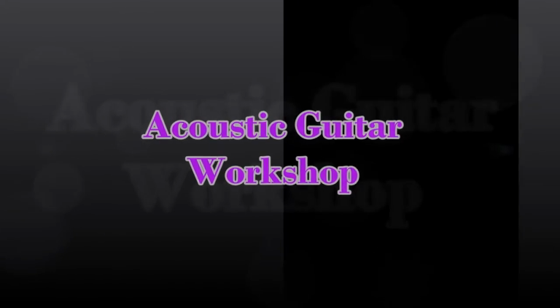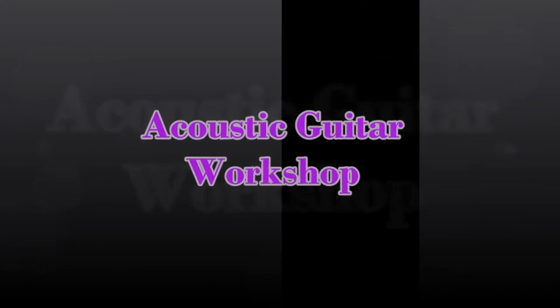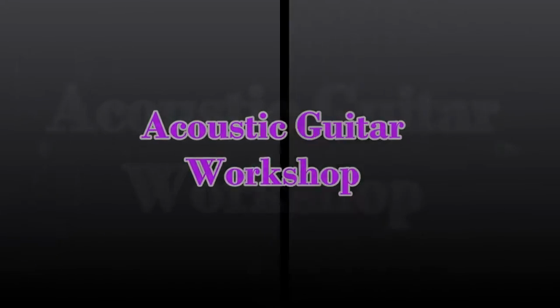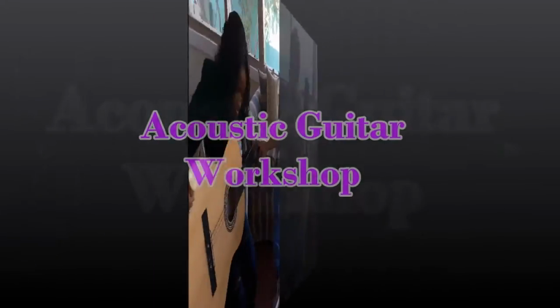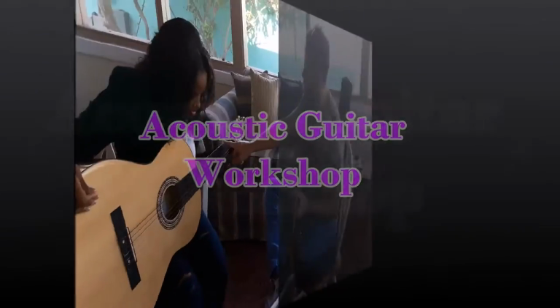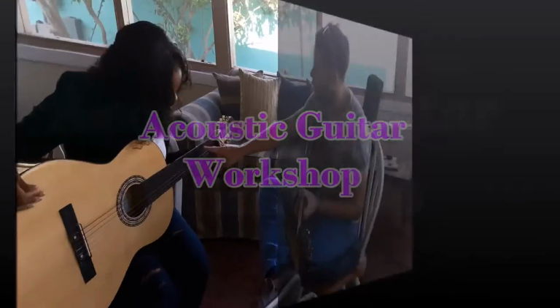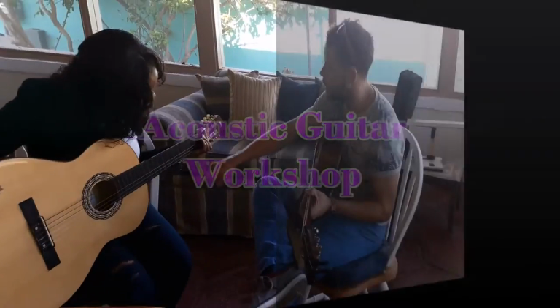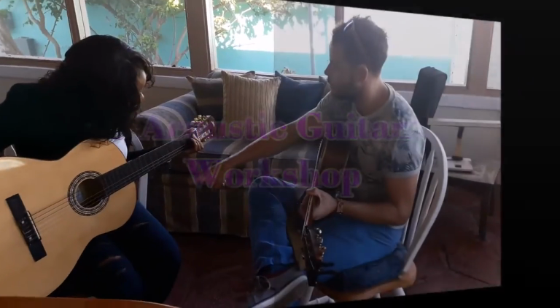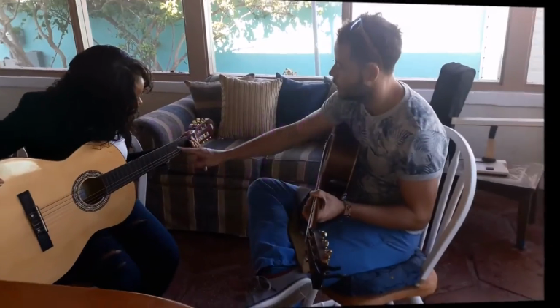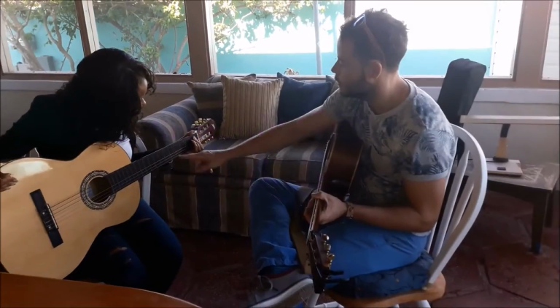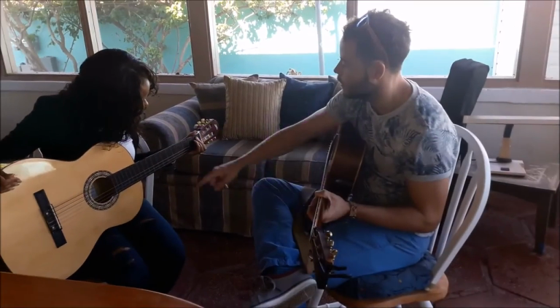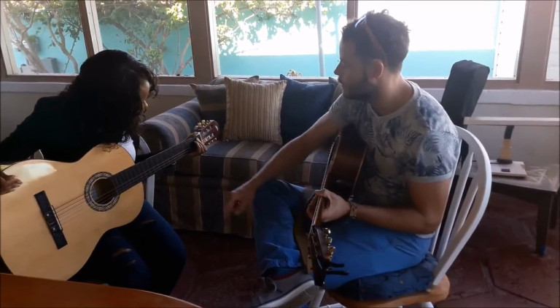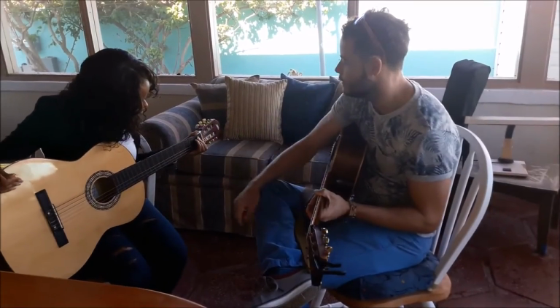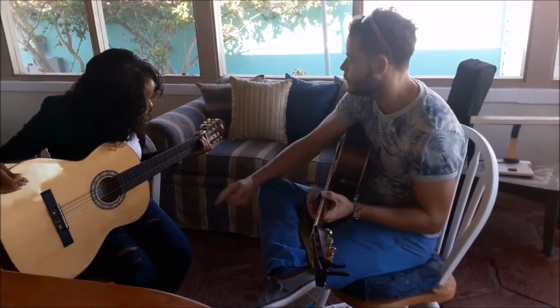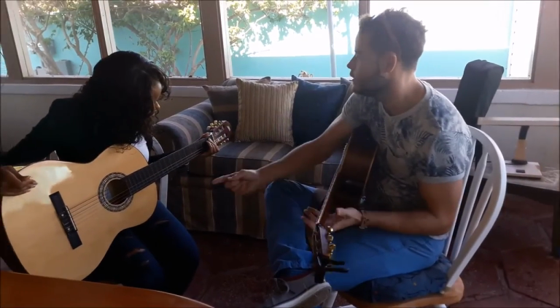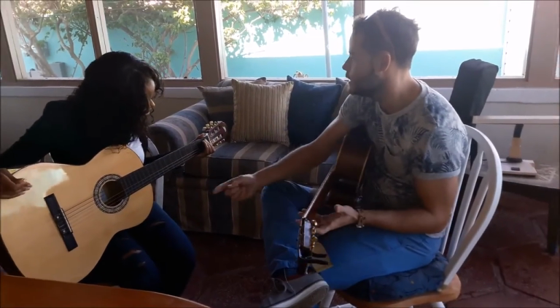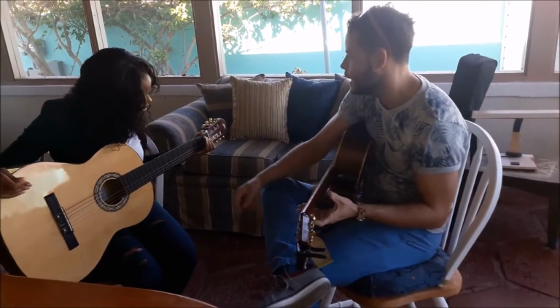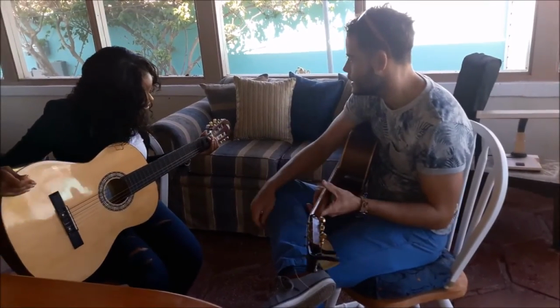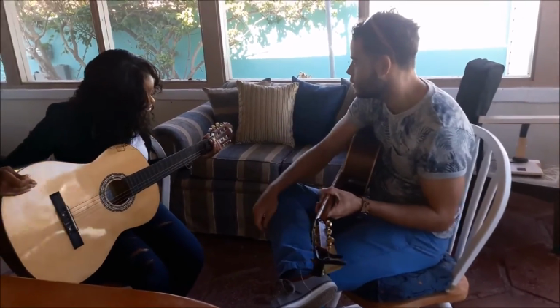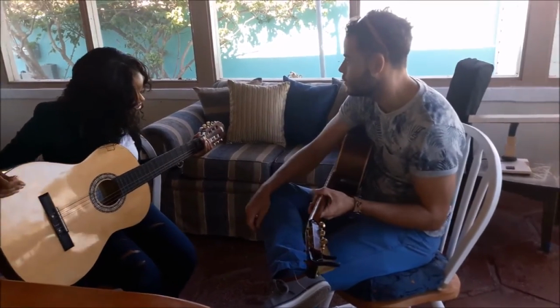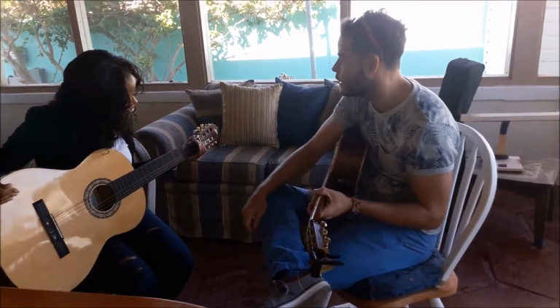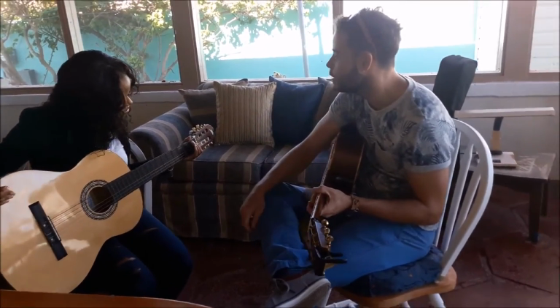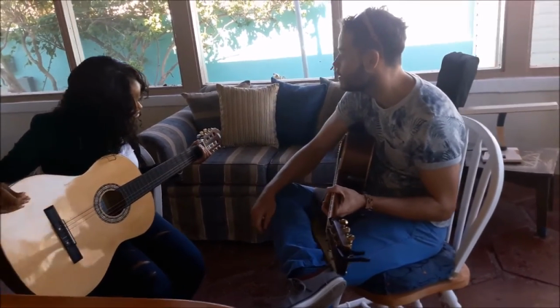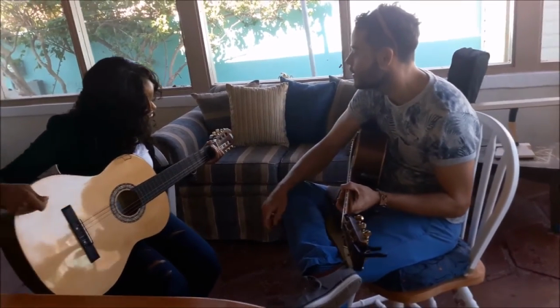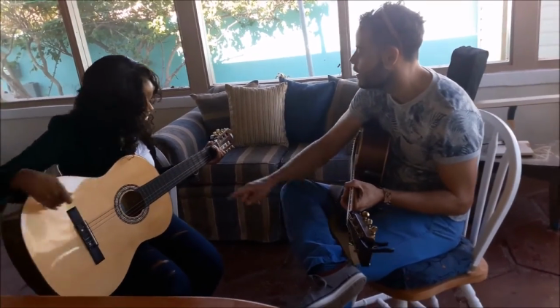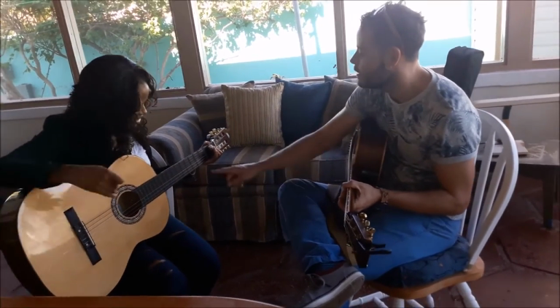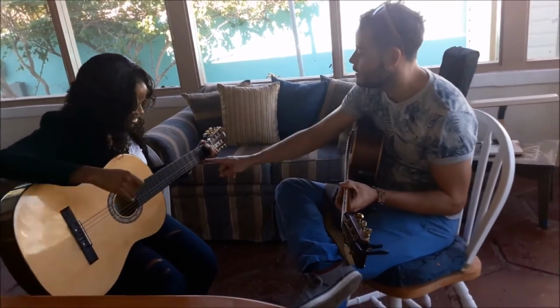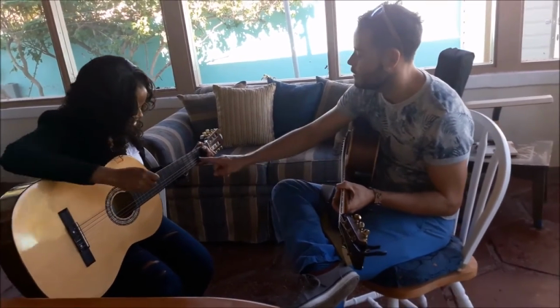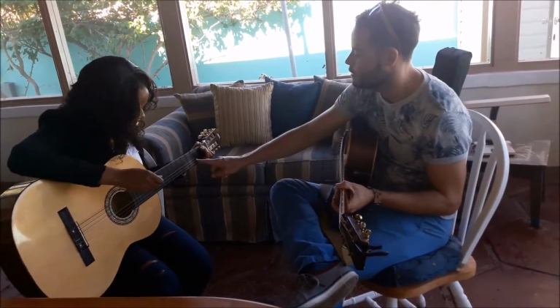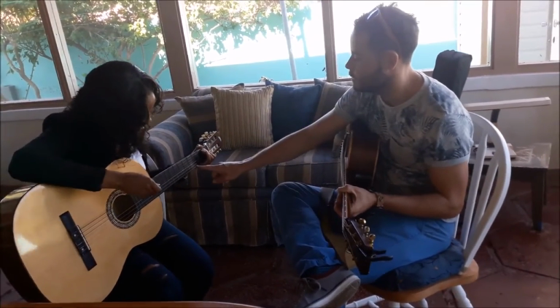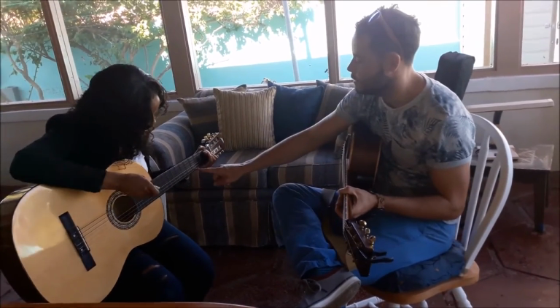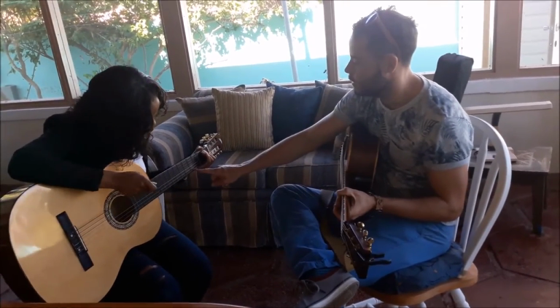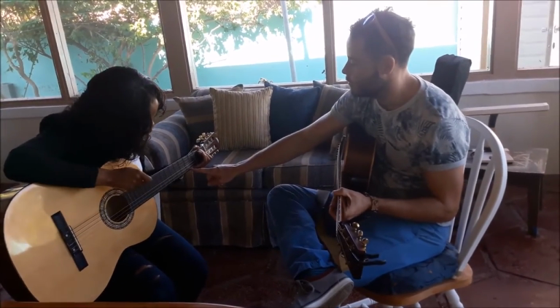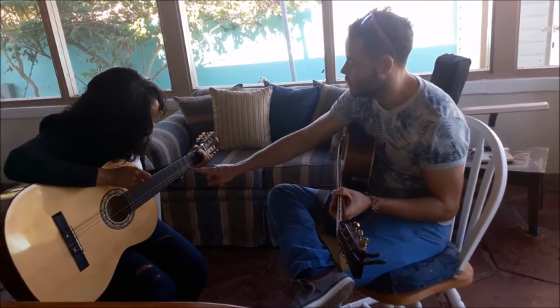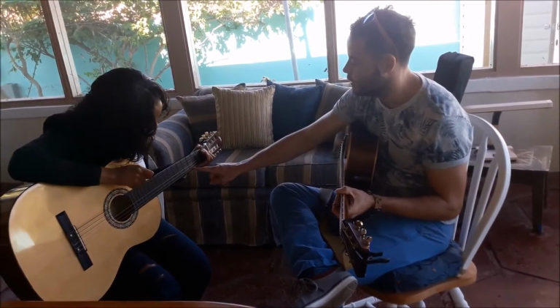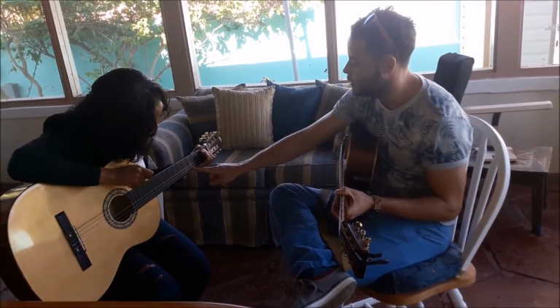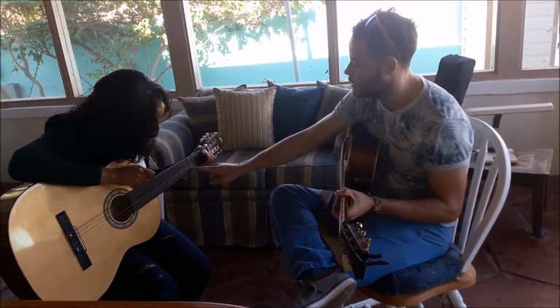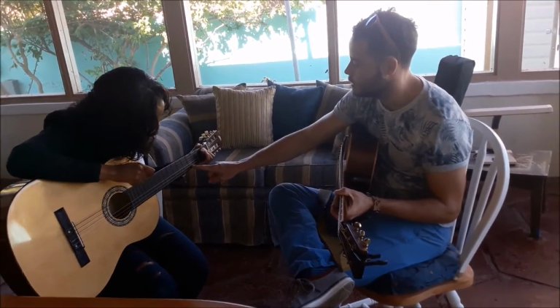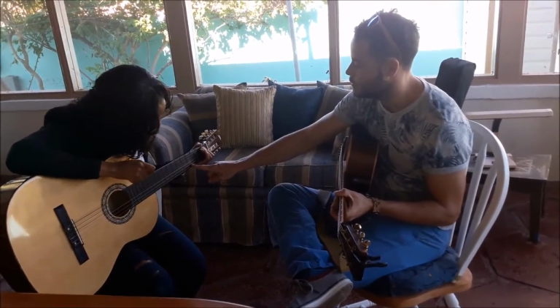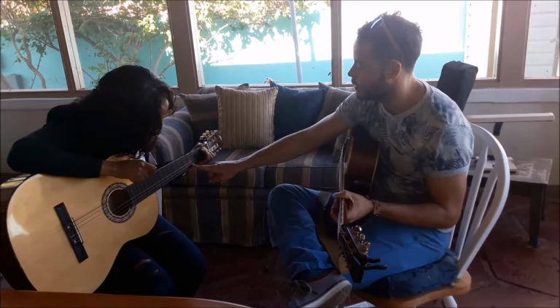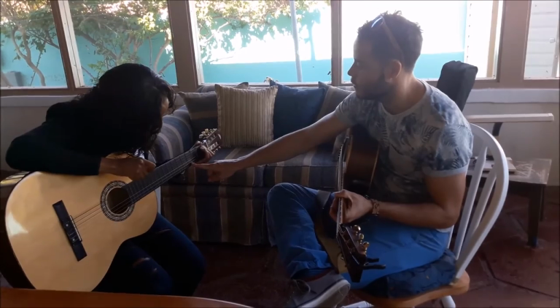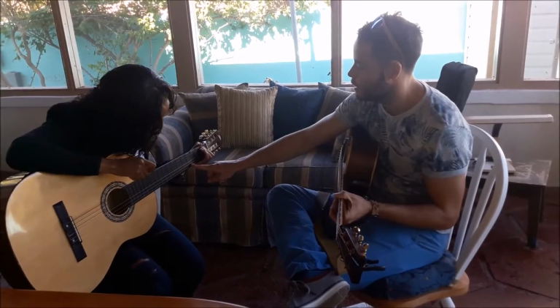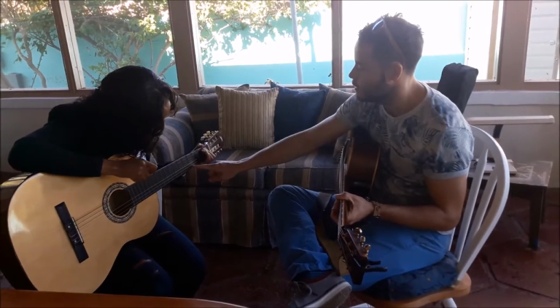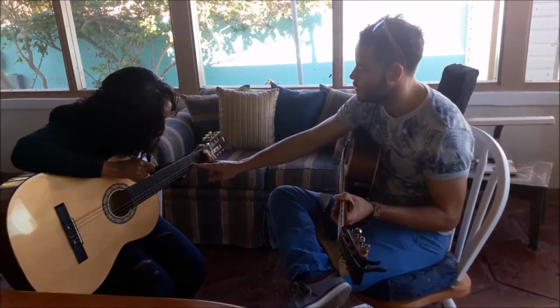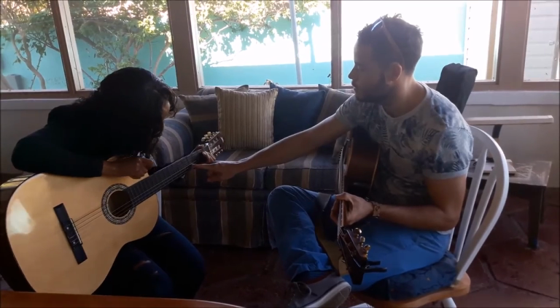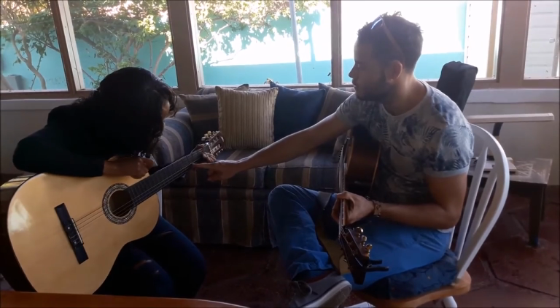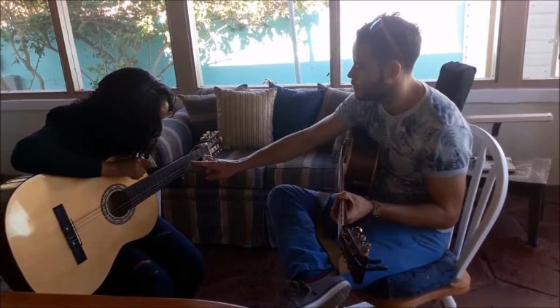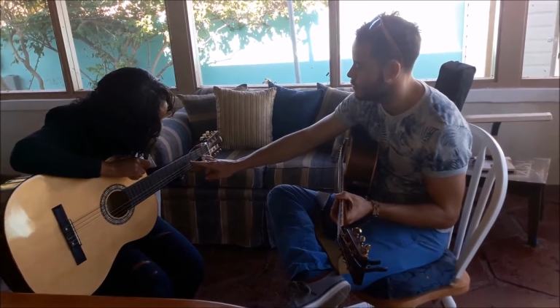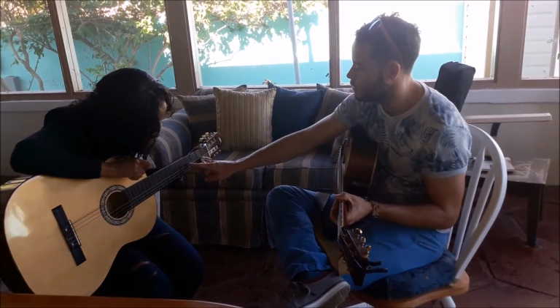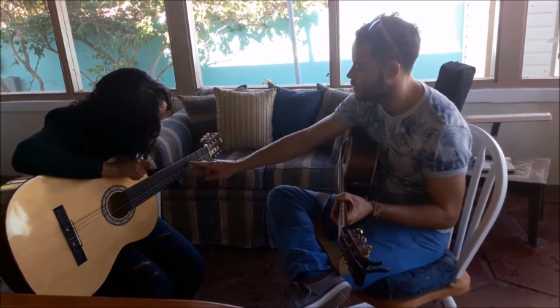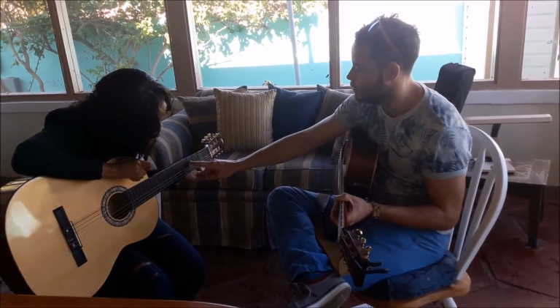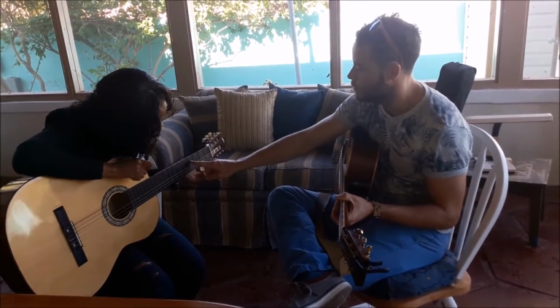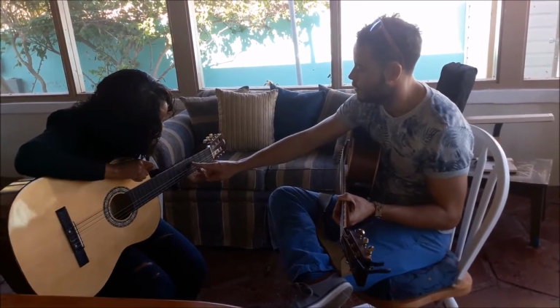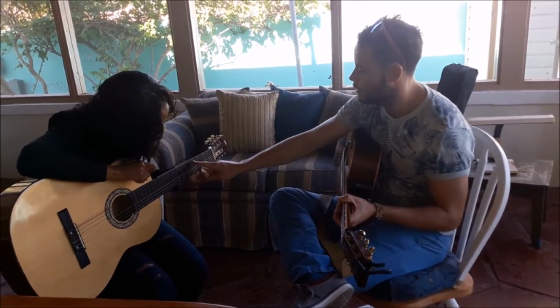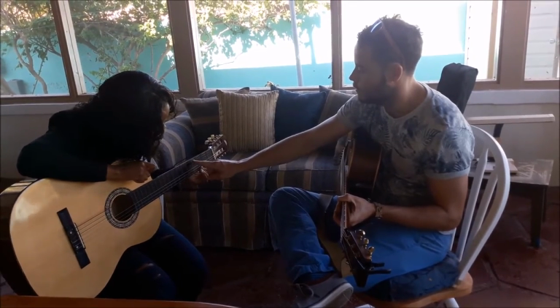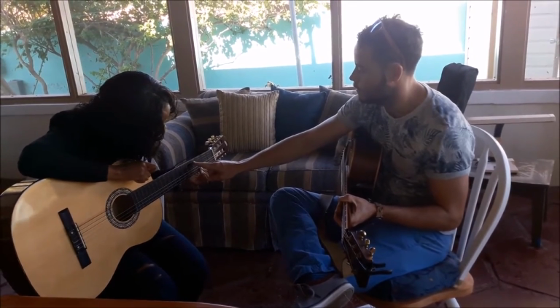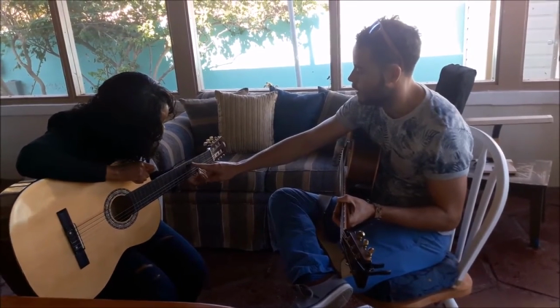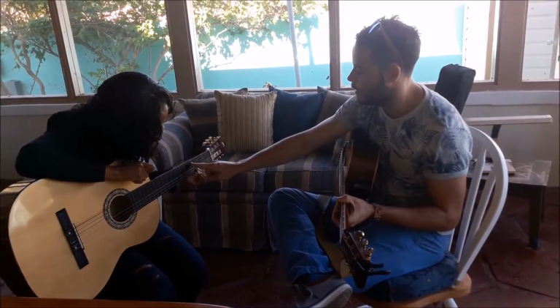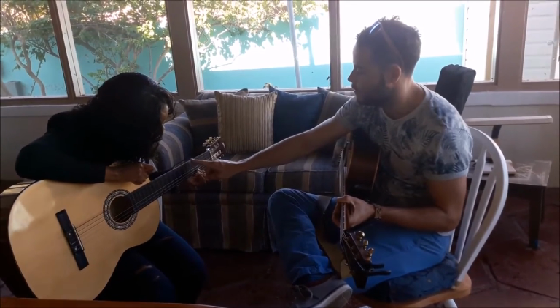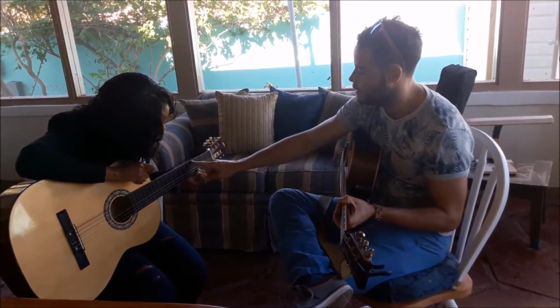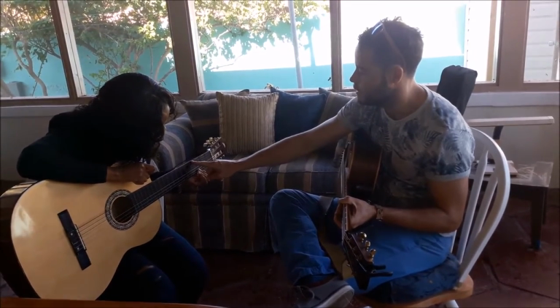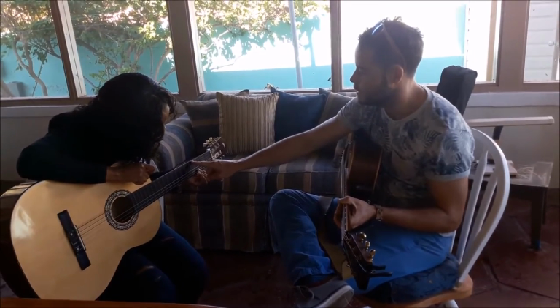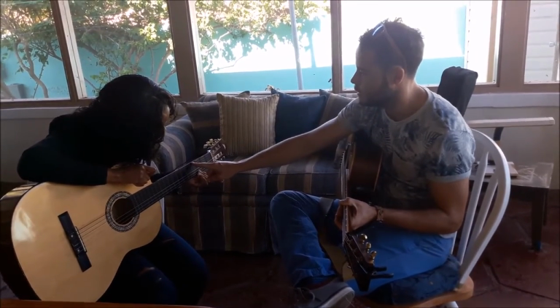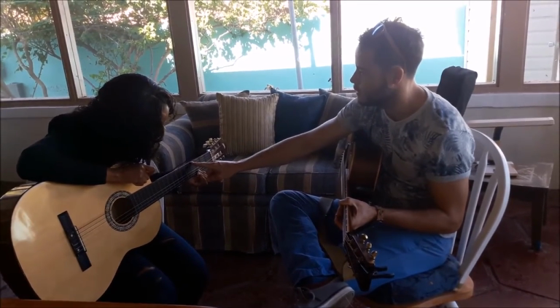It's called a six-string guitar because it has six strings. We start from here: this is string one, two, three, four, five, six.